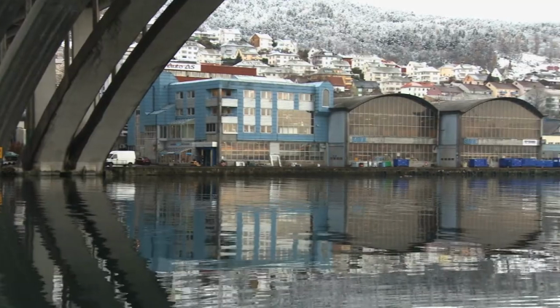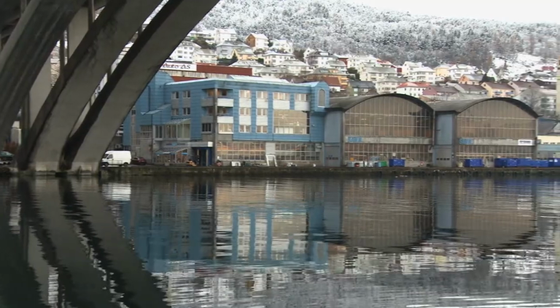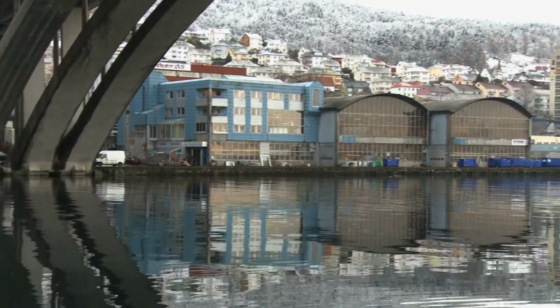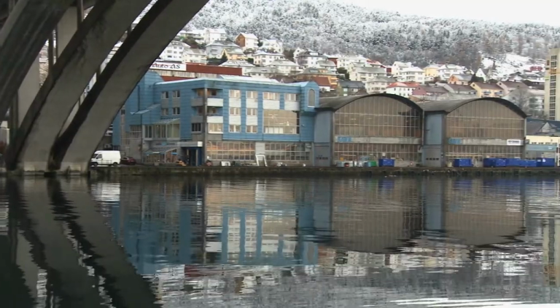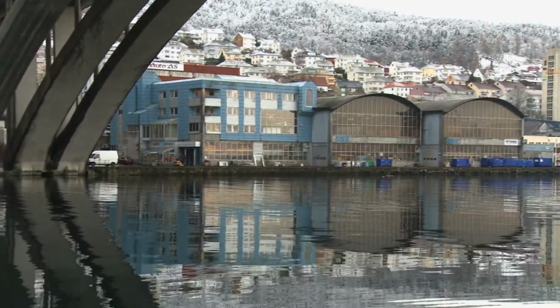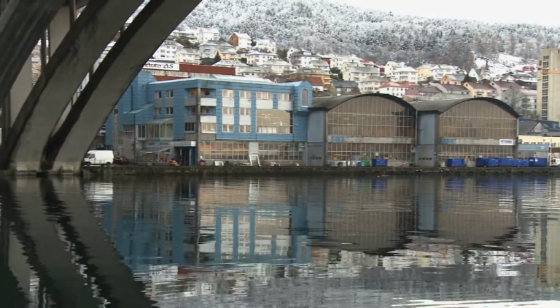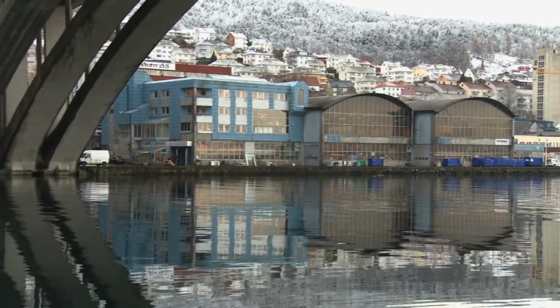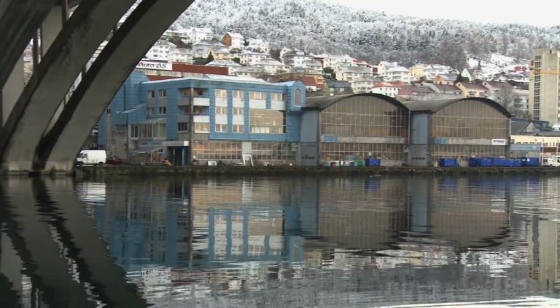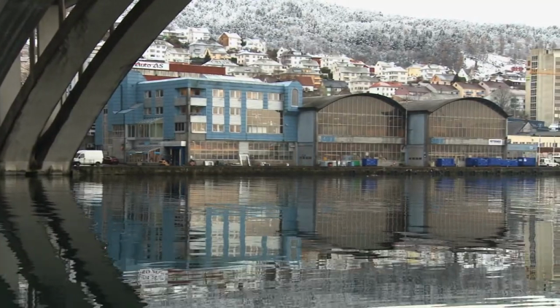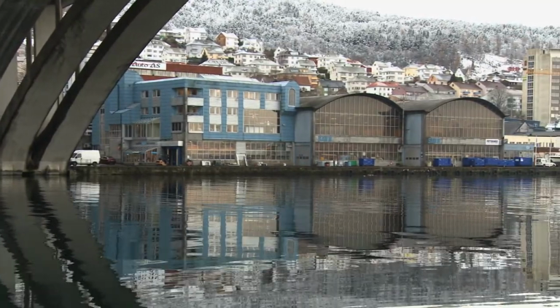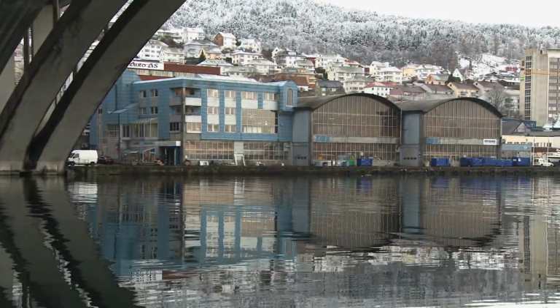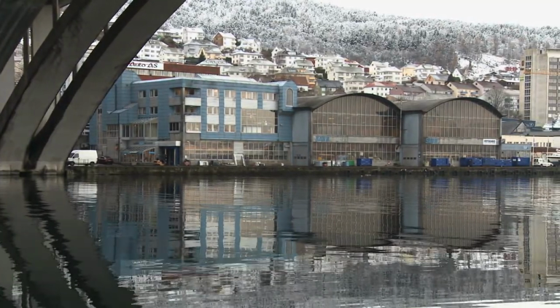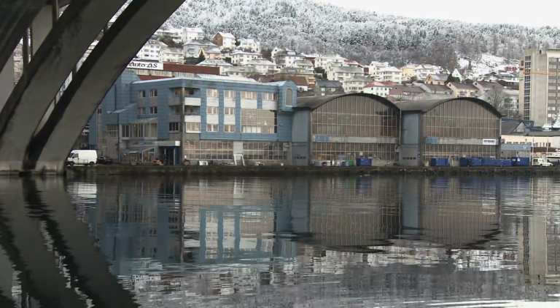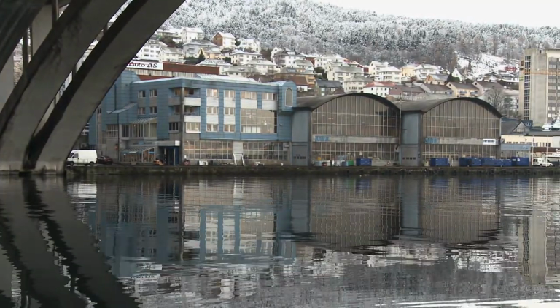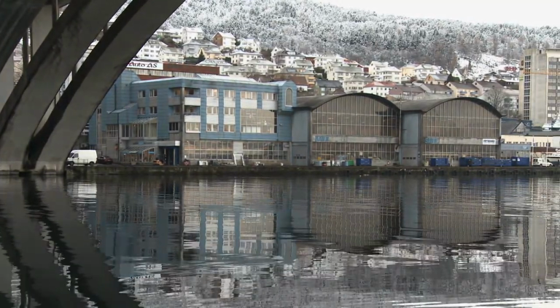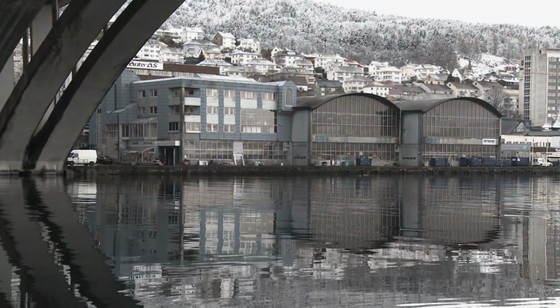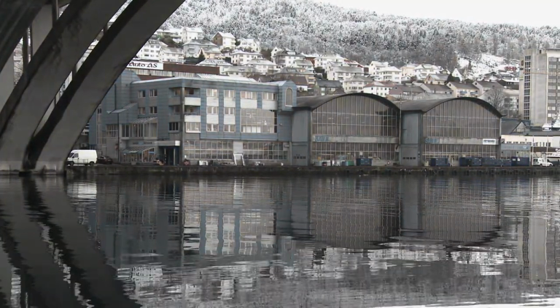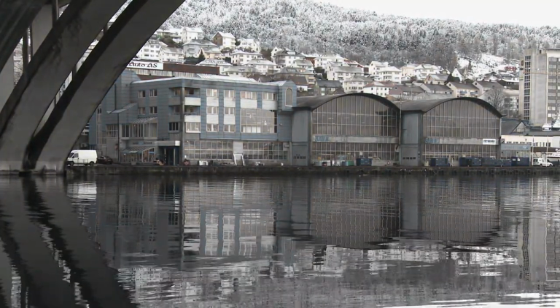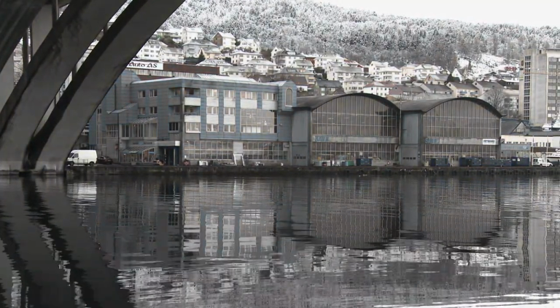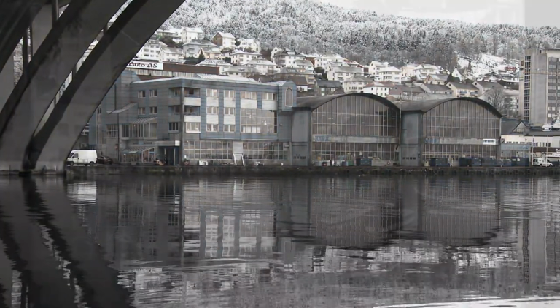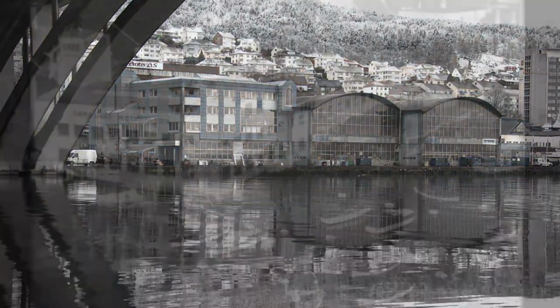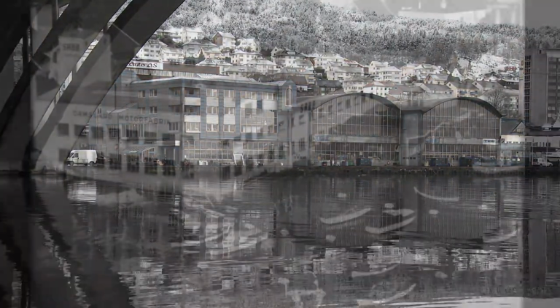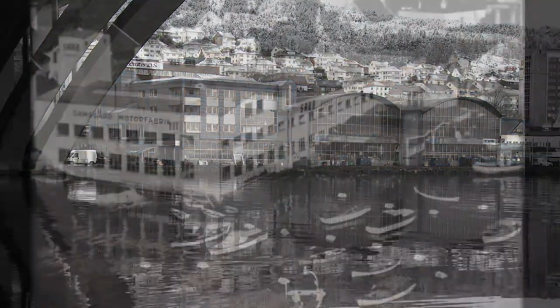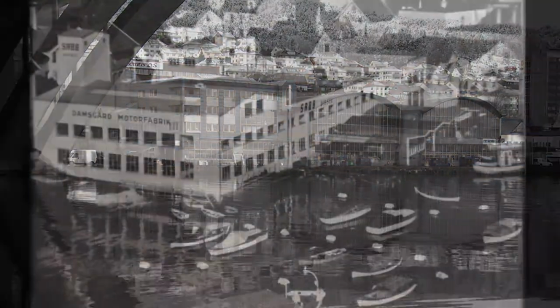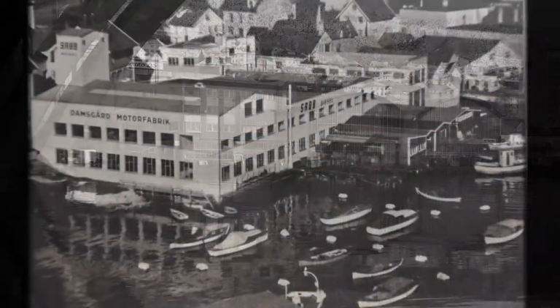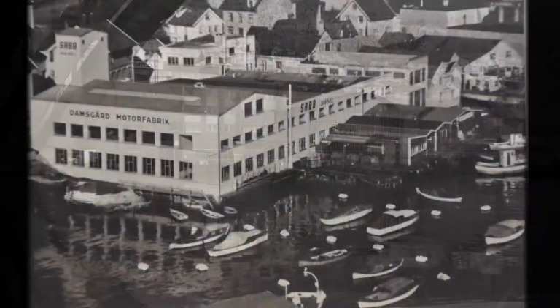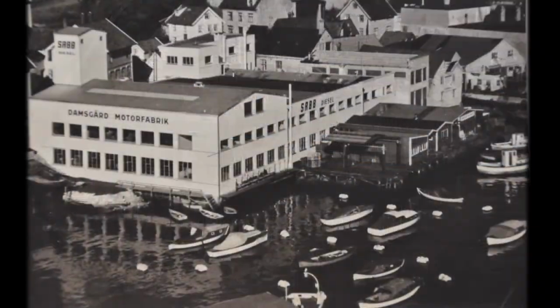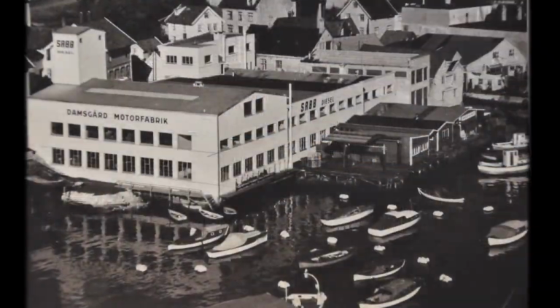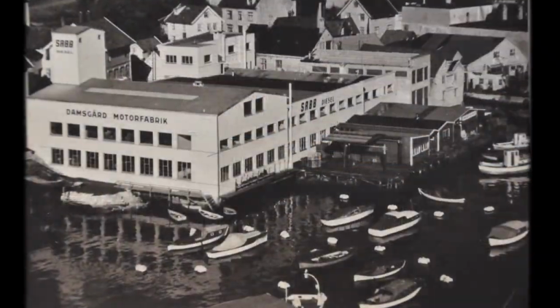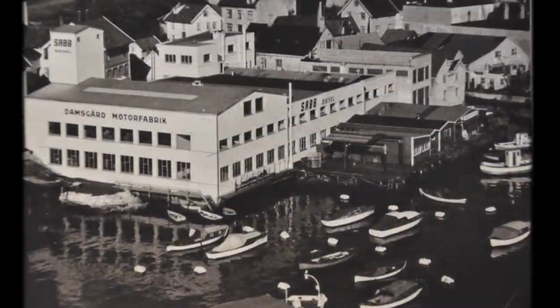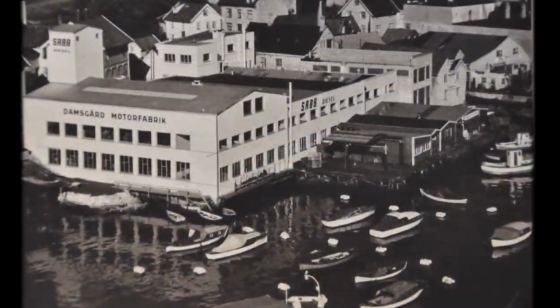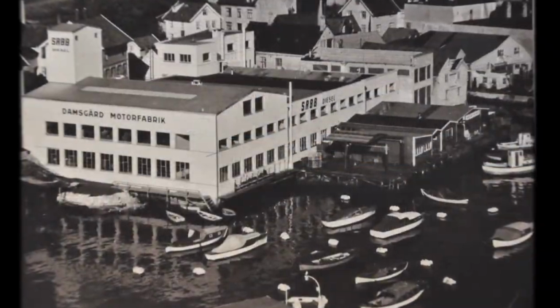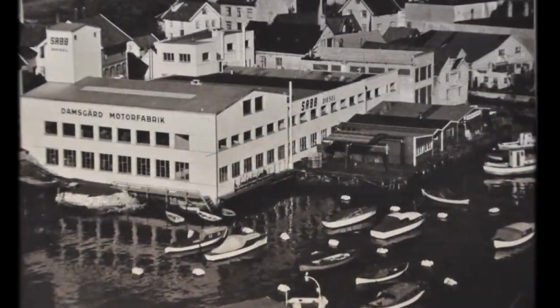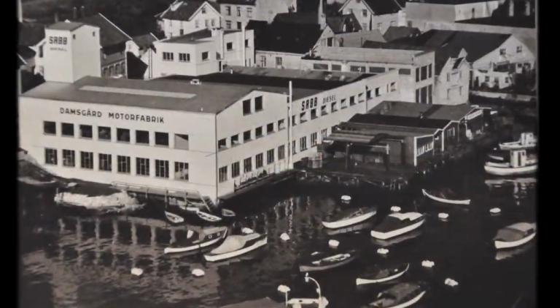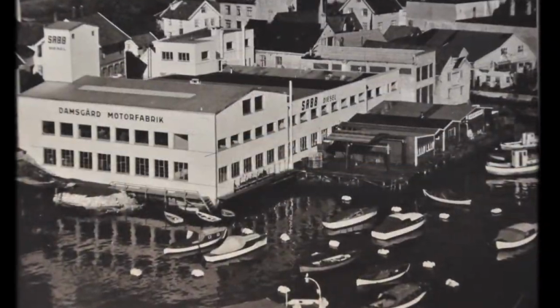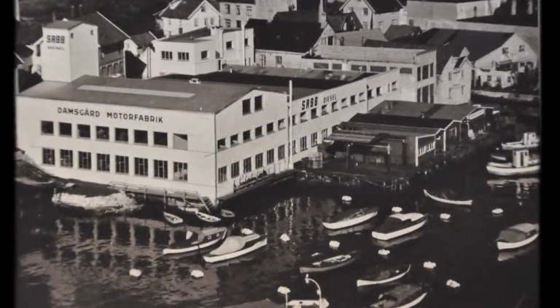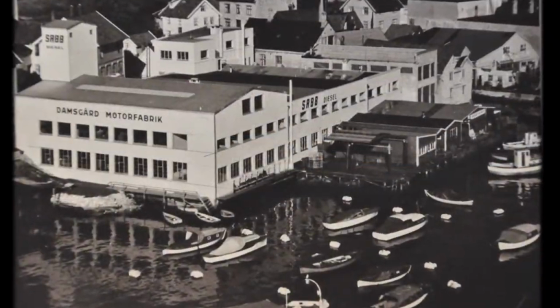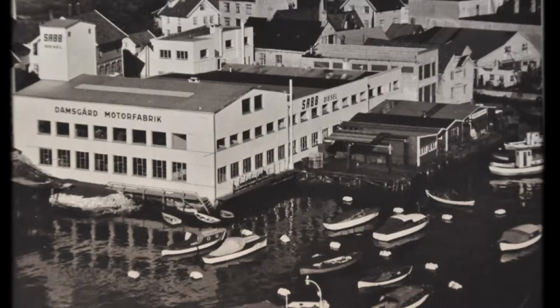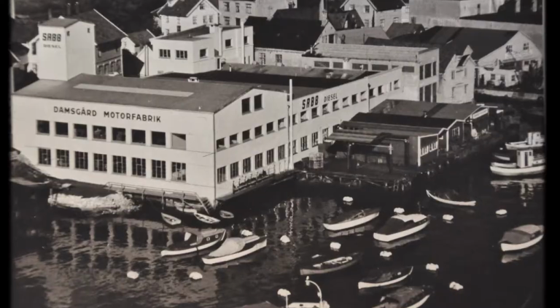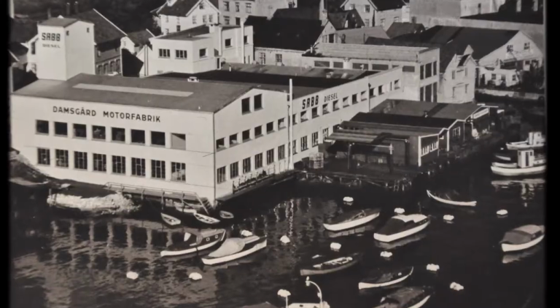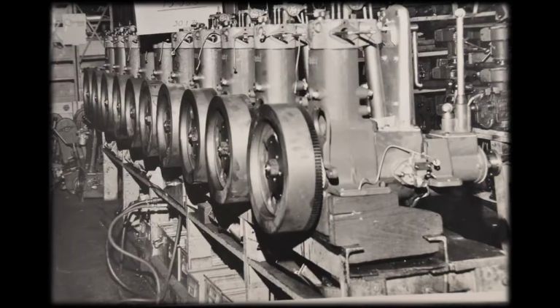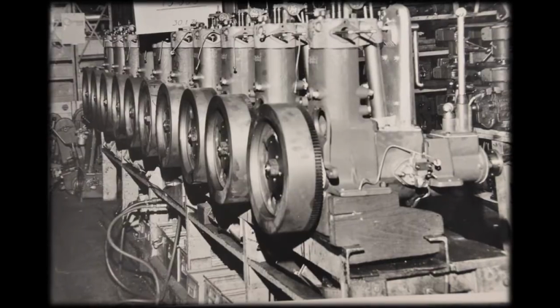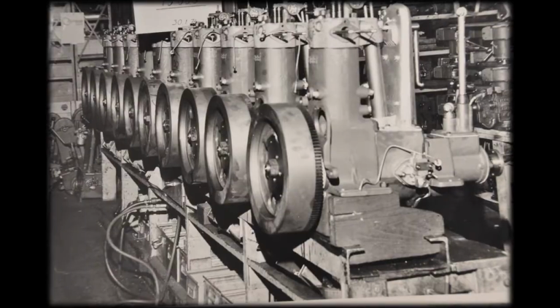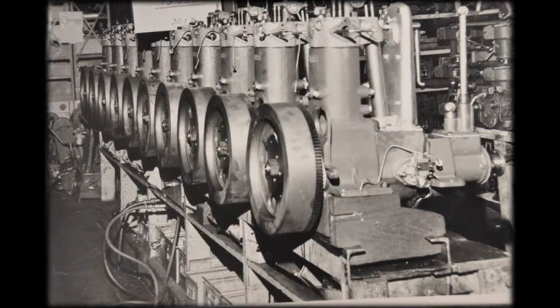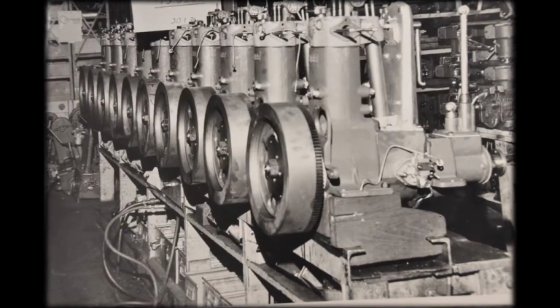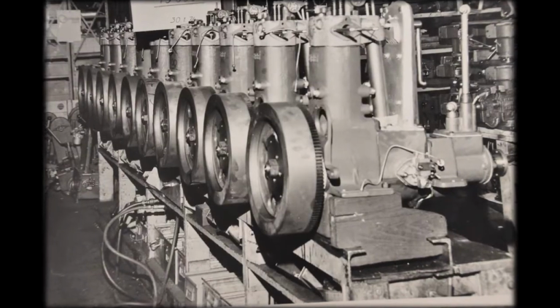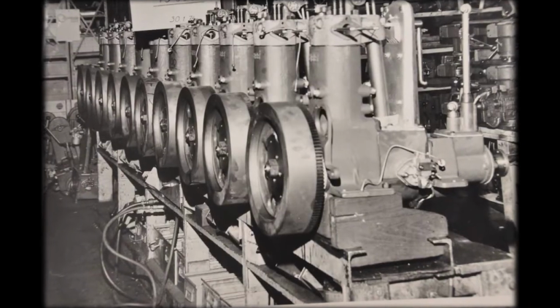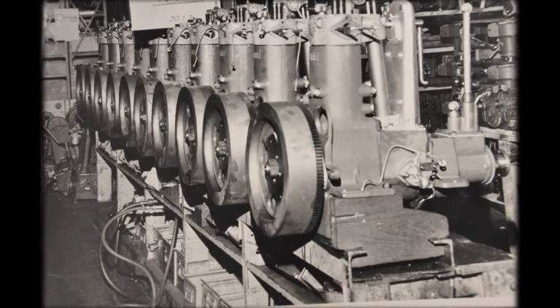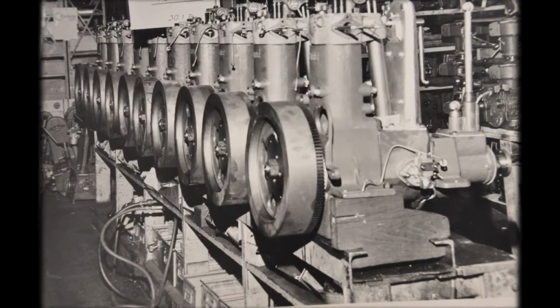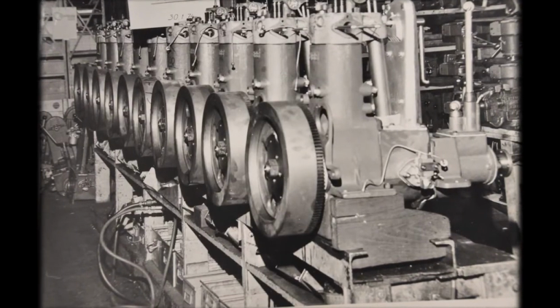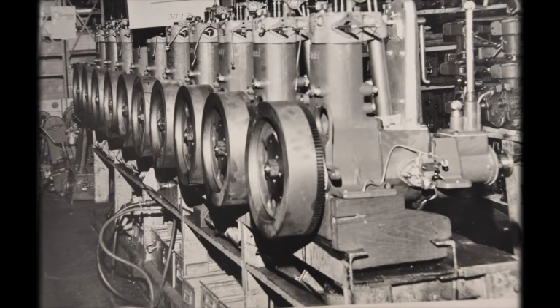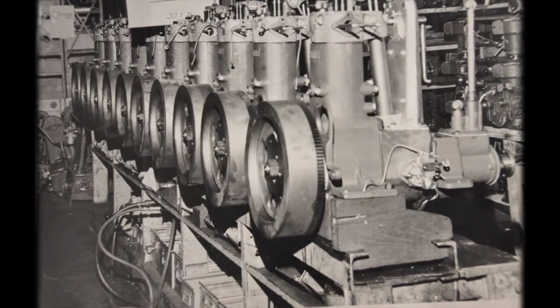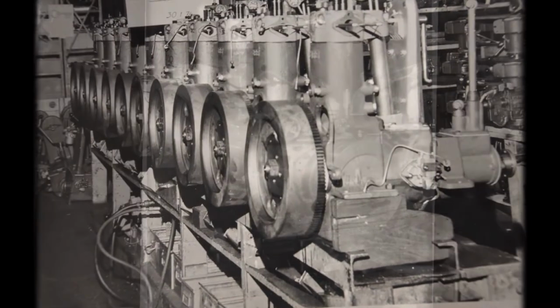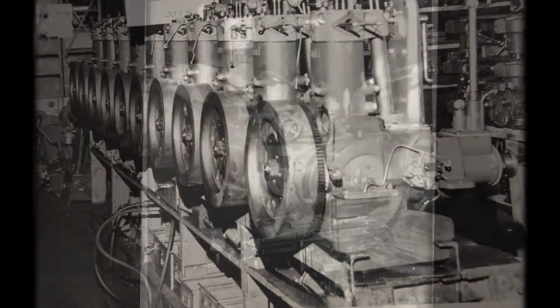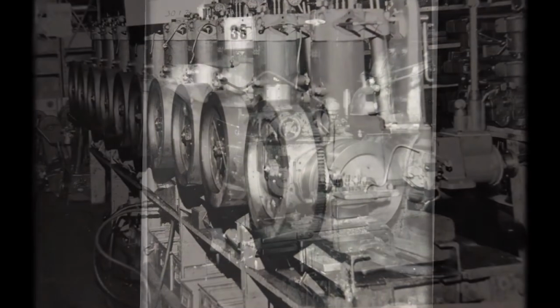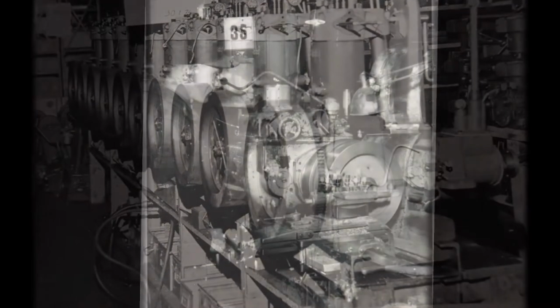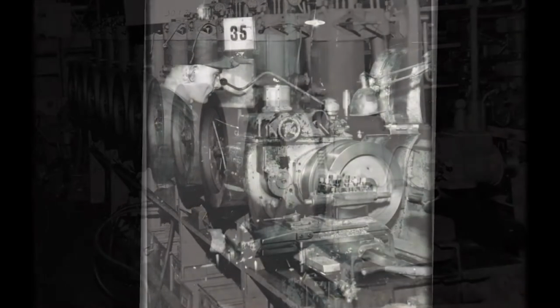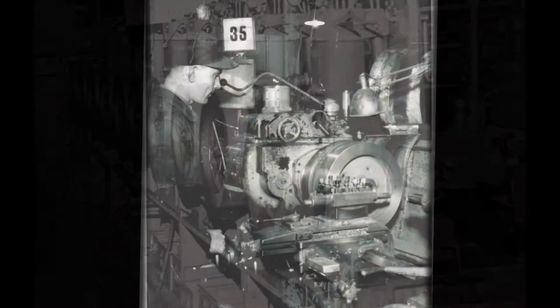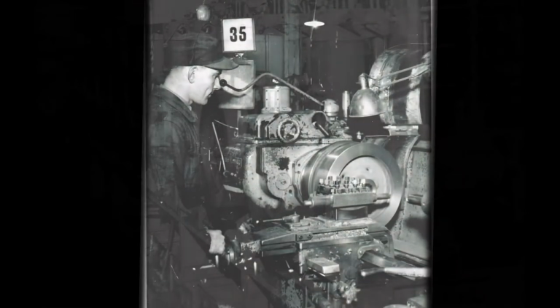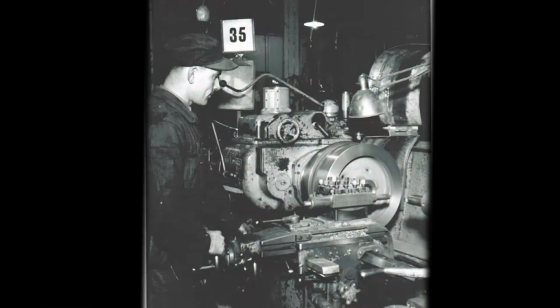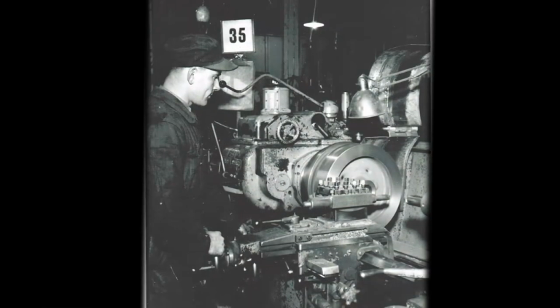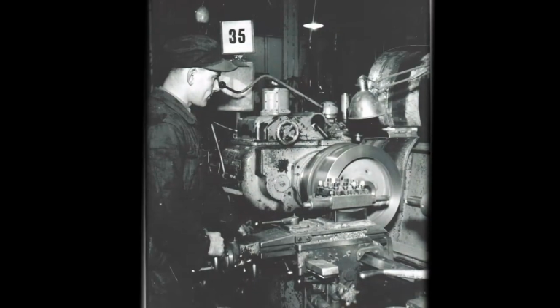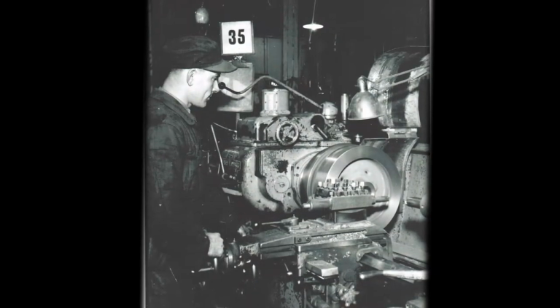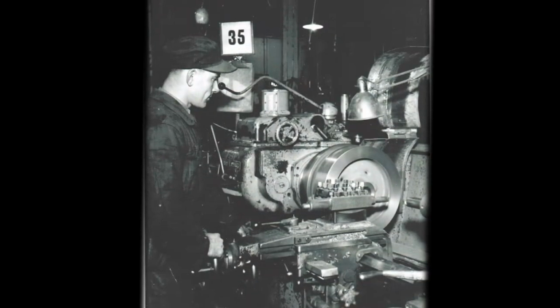Since 1925, our plant in Bergen has been the heart of our engineering development, testing and production facilities.